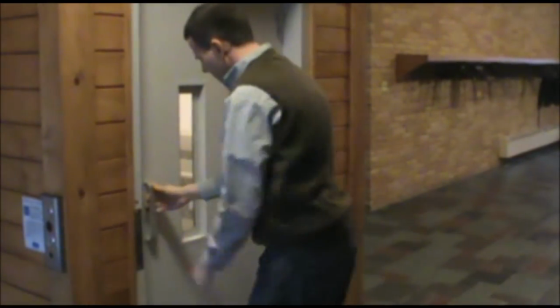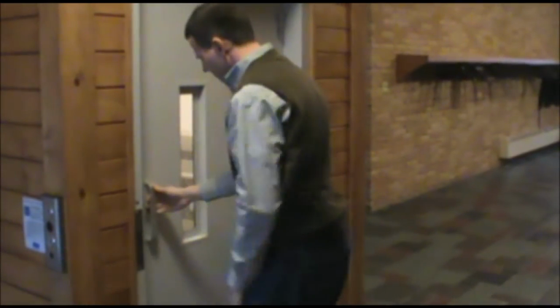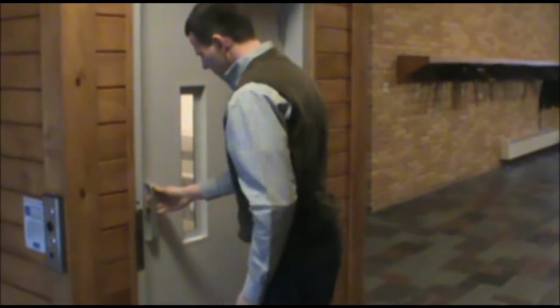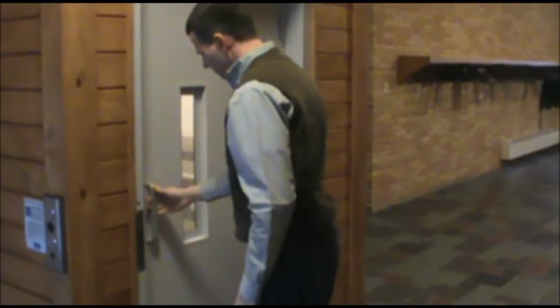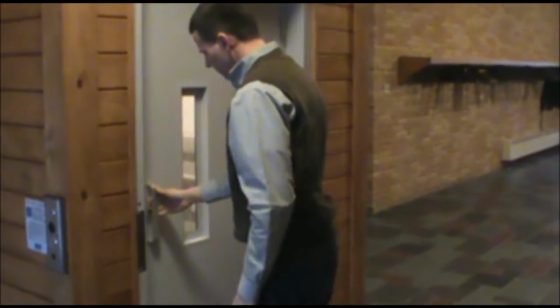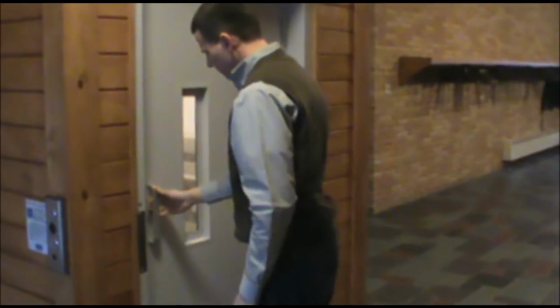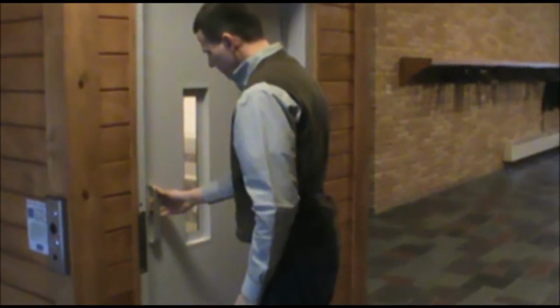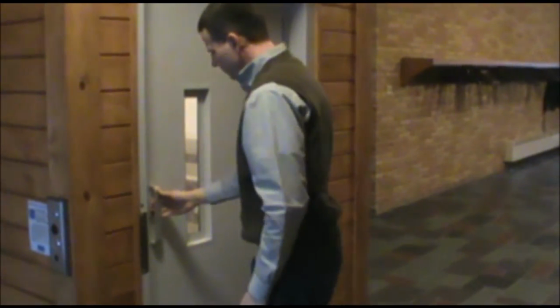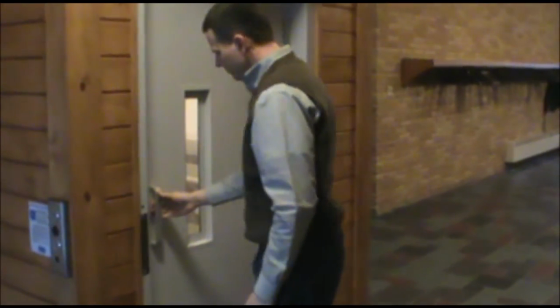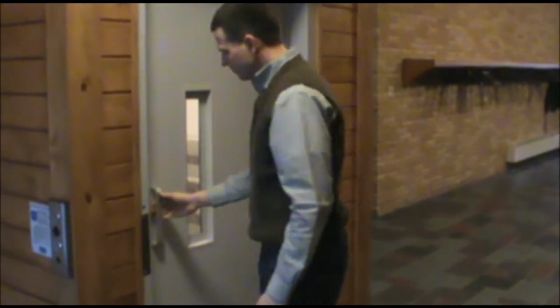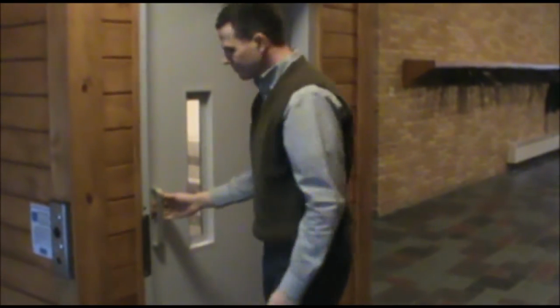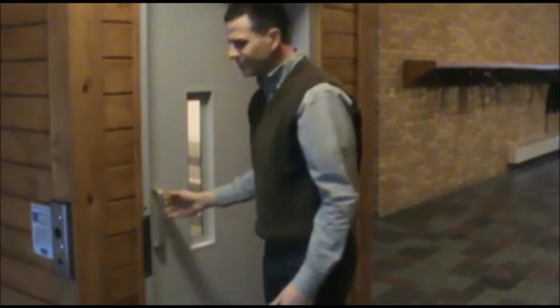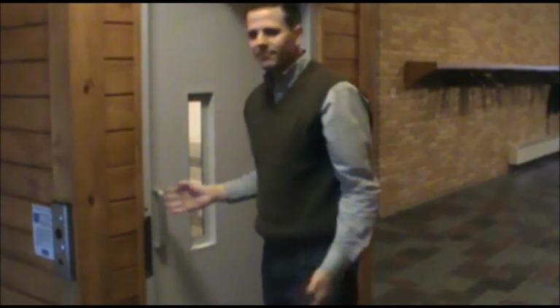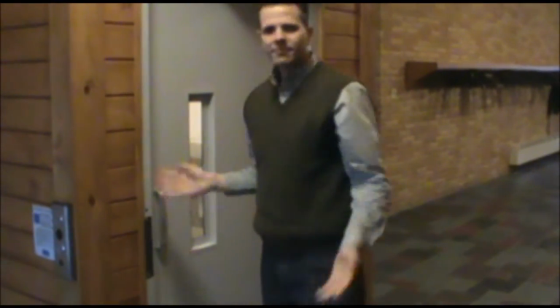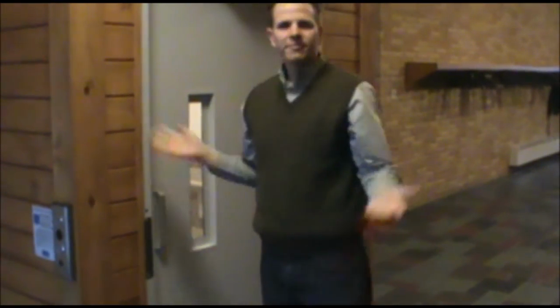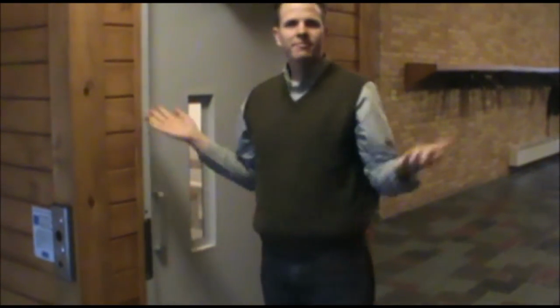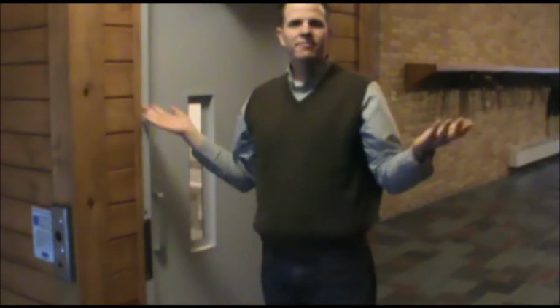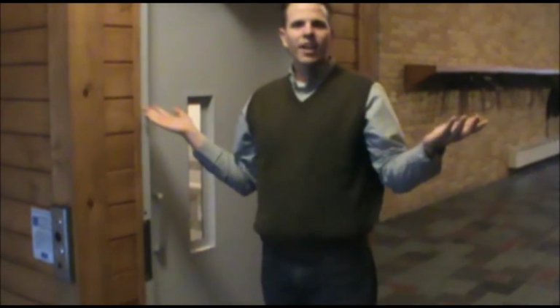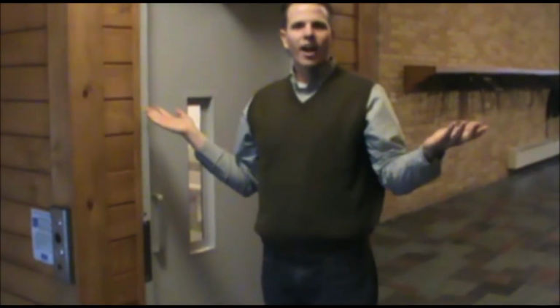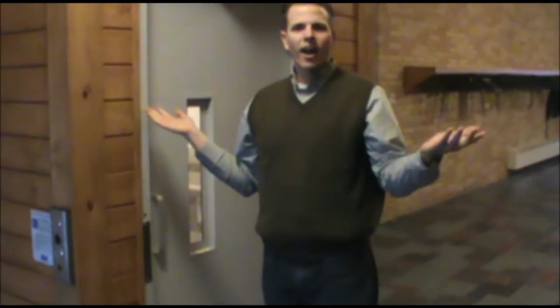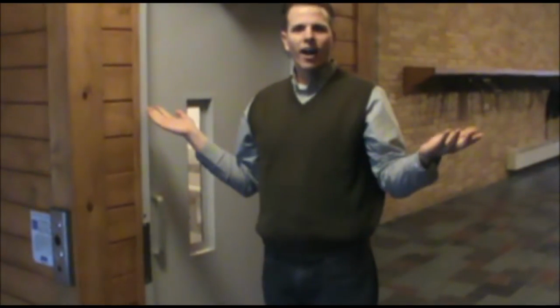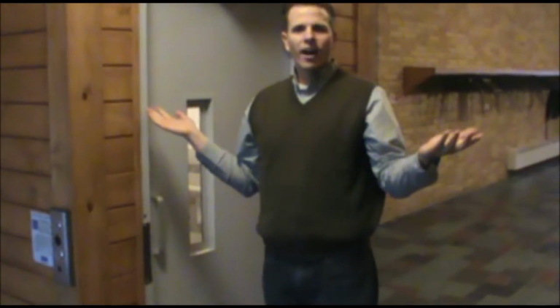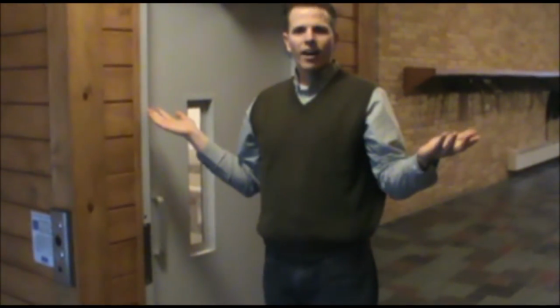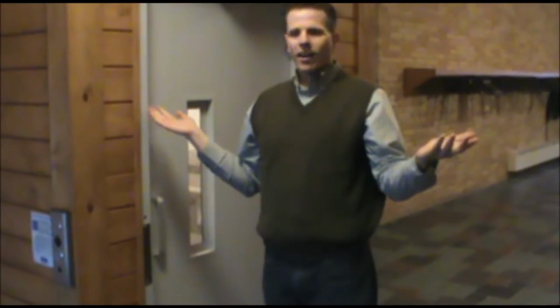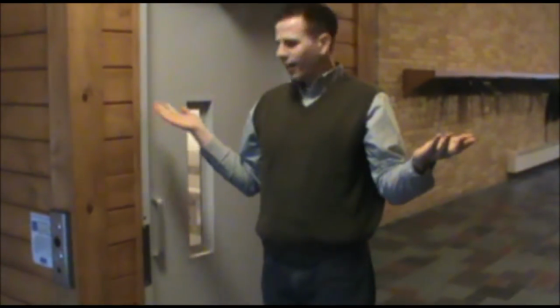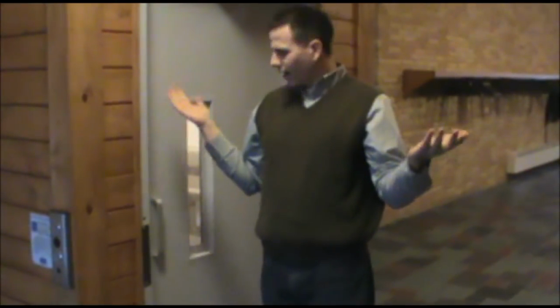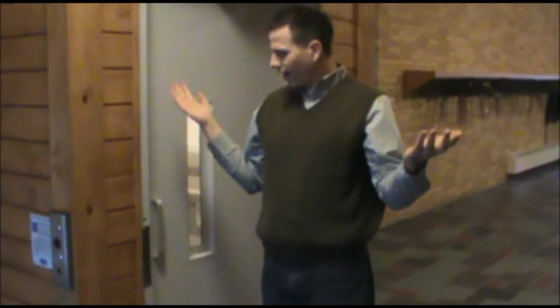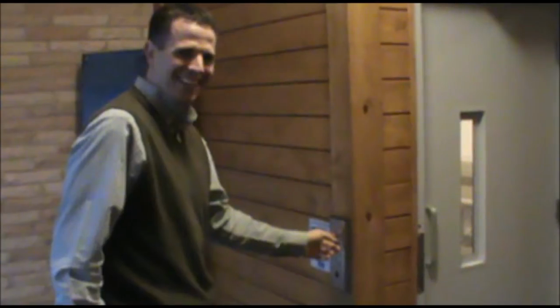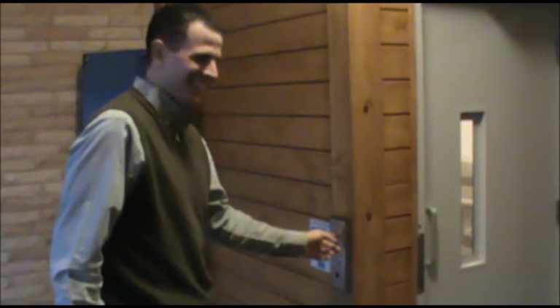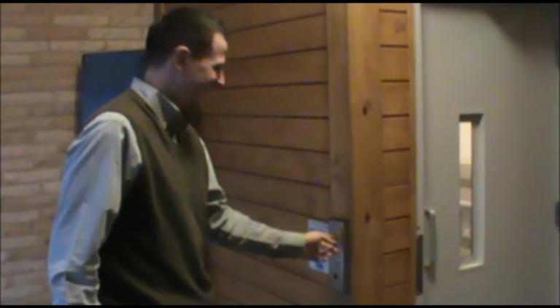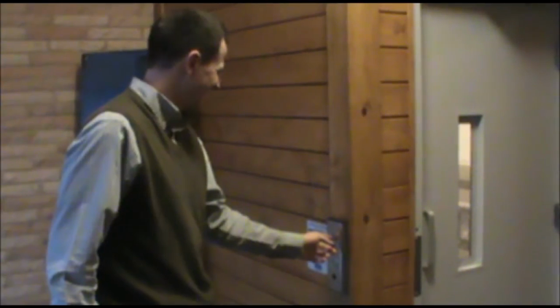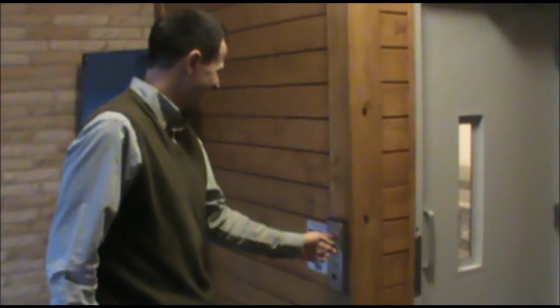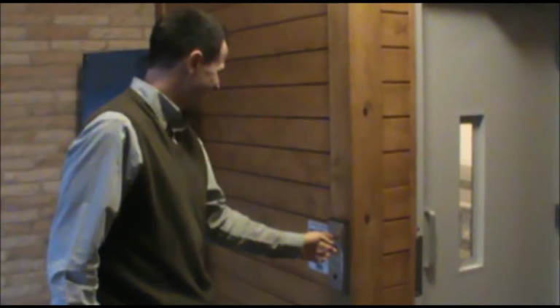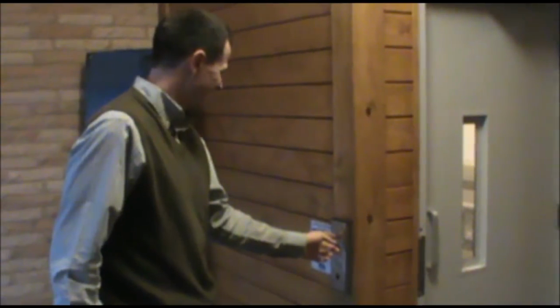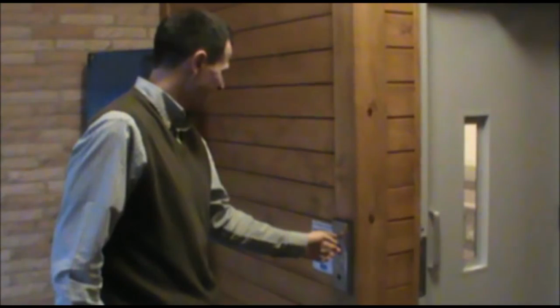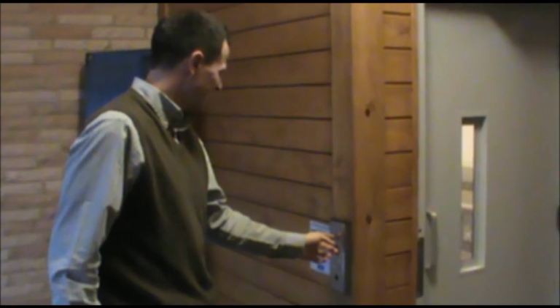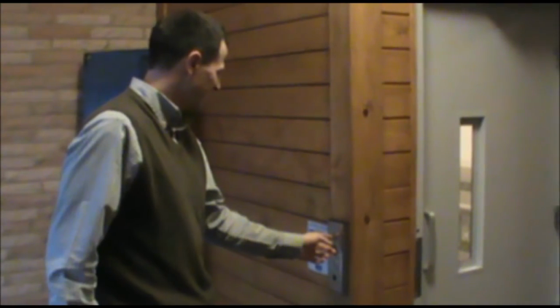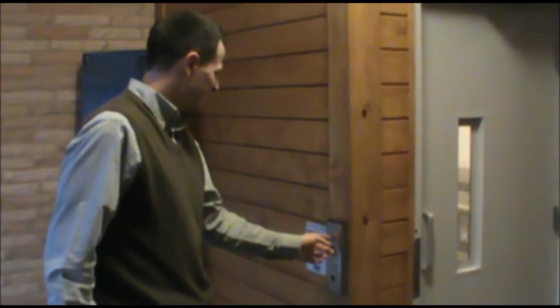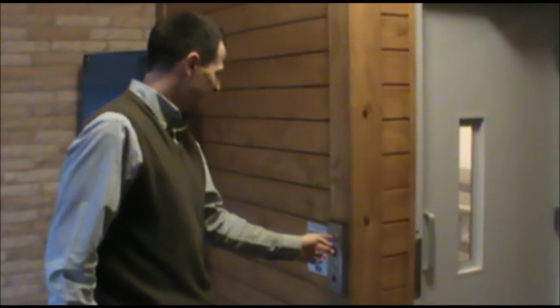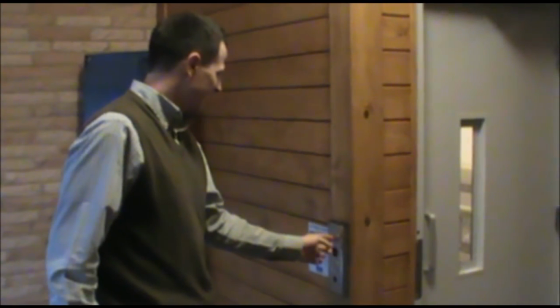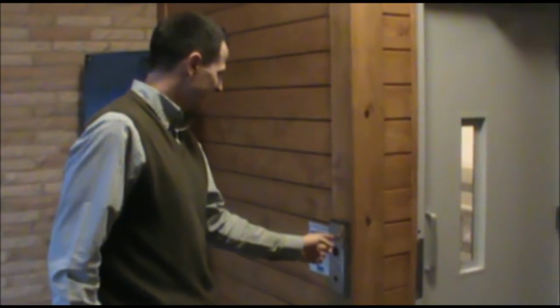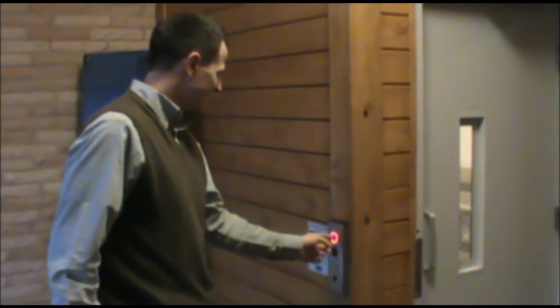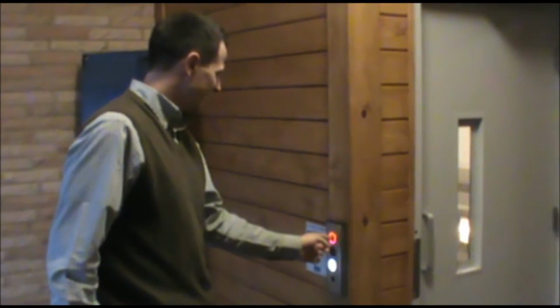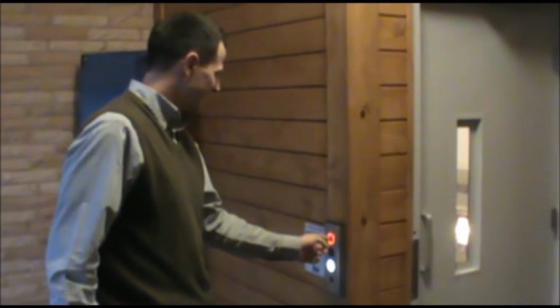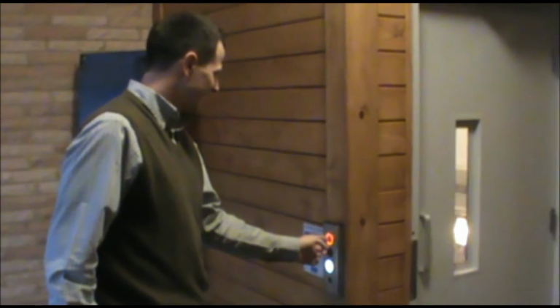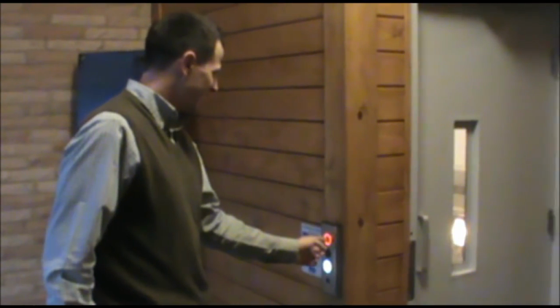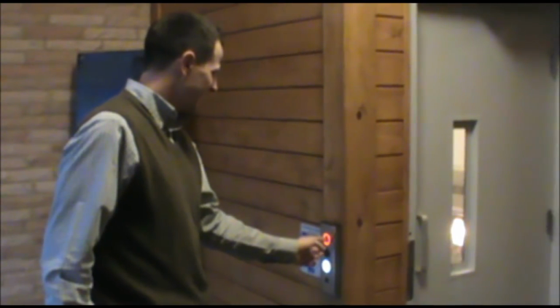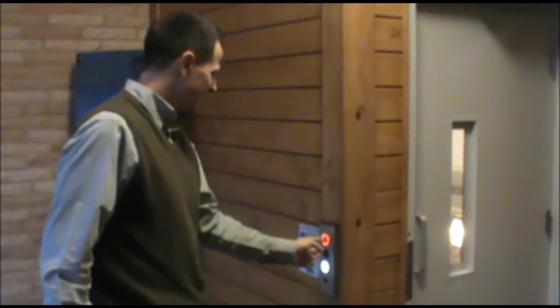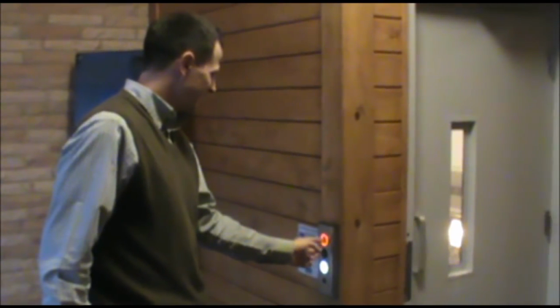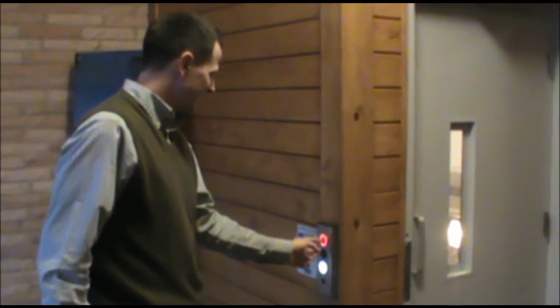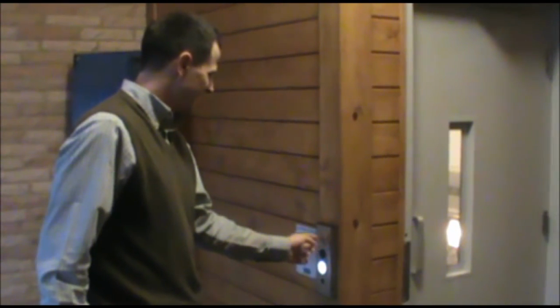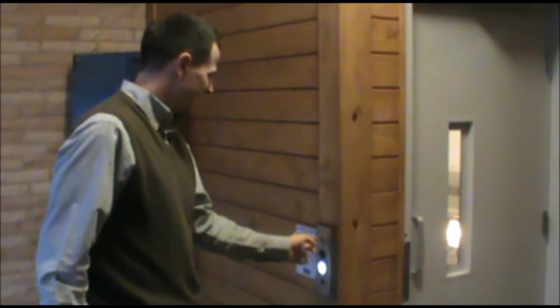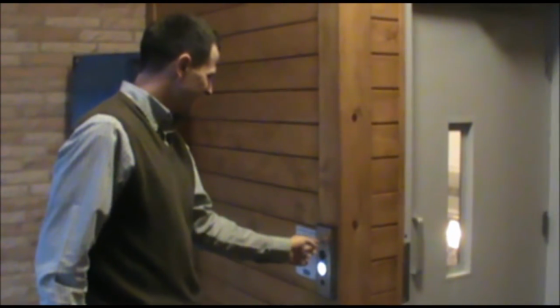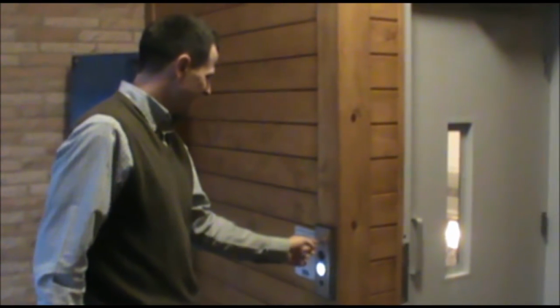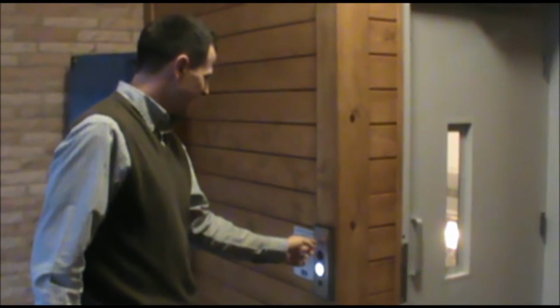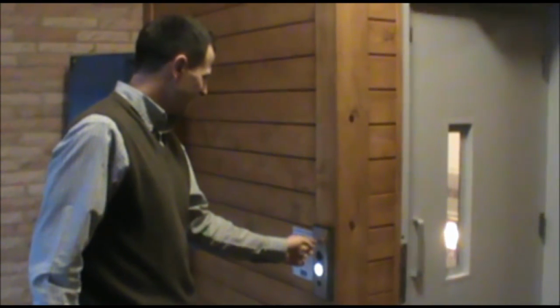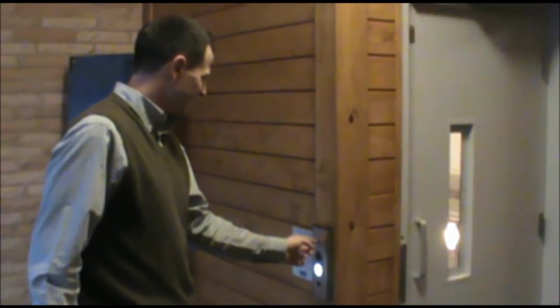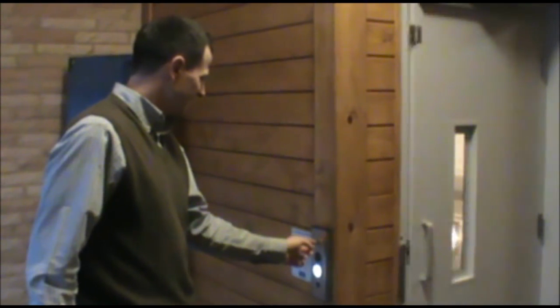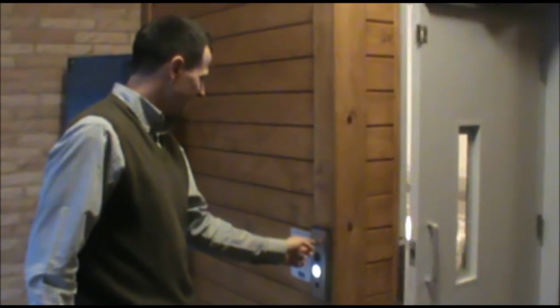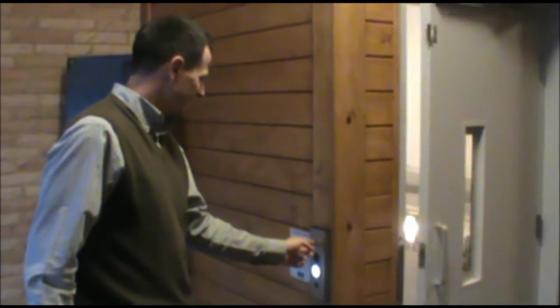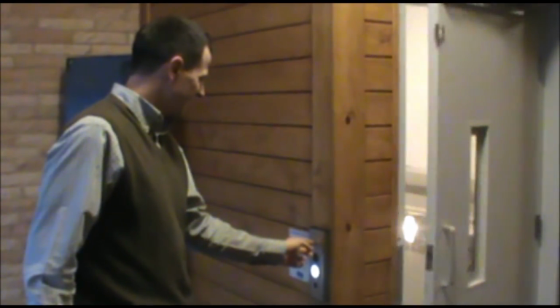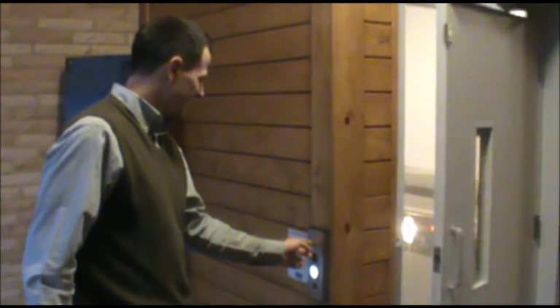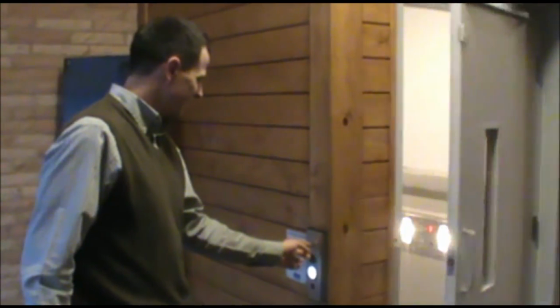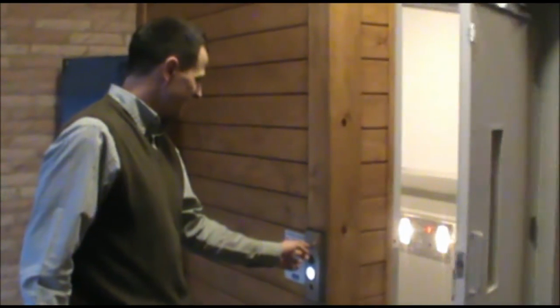Oh, Ken. You forgot to press and hold. Awesome.